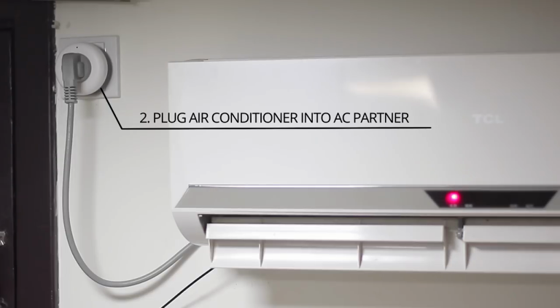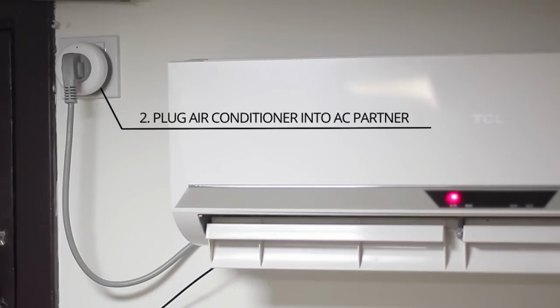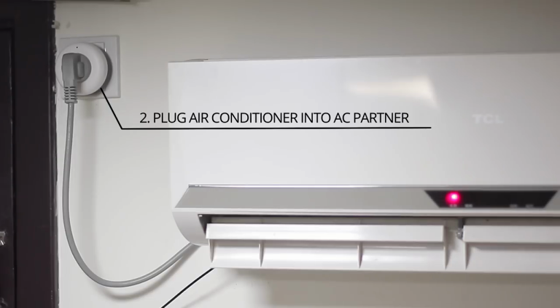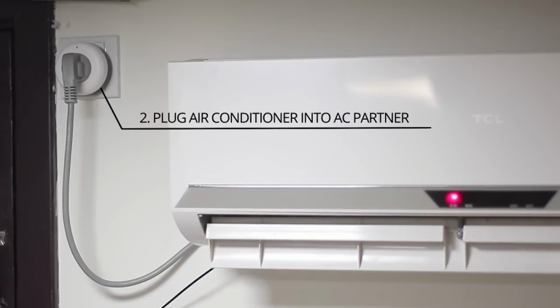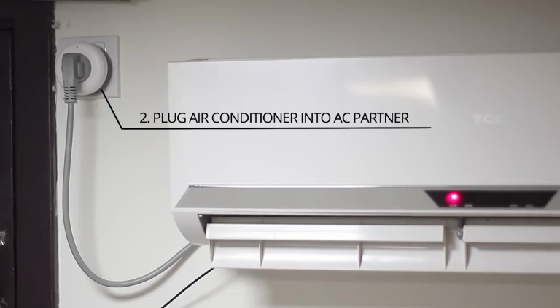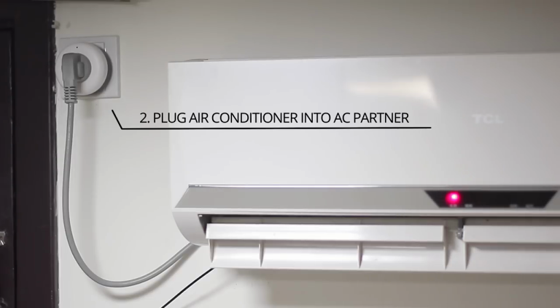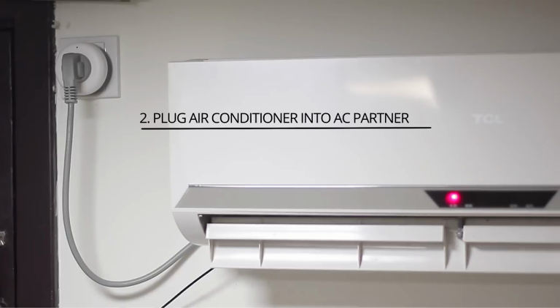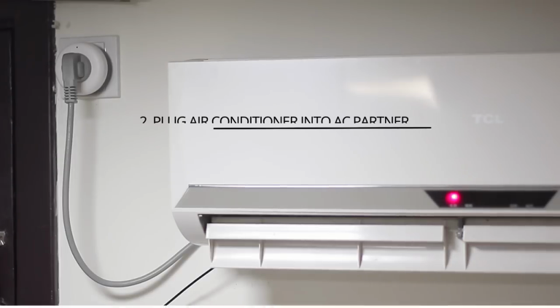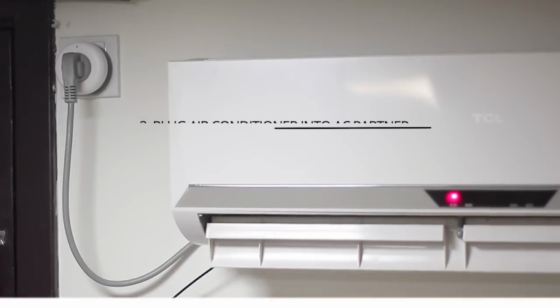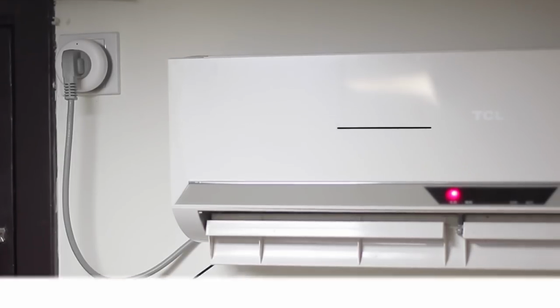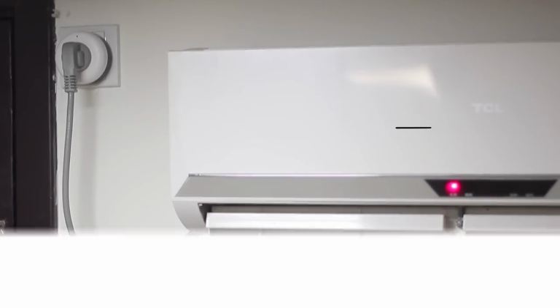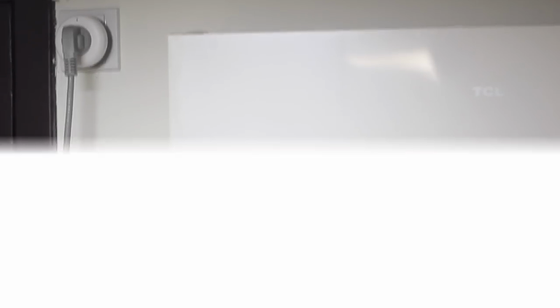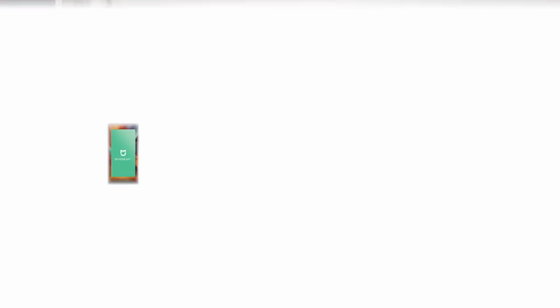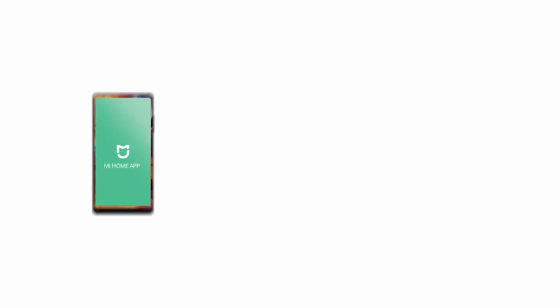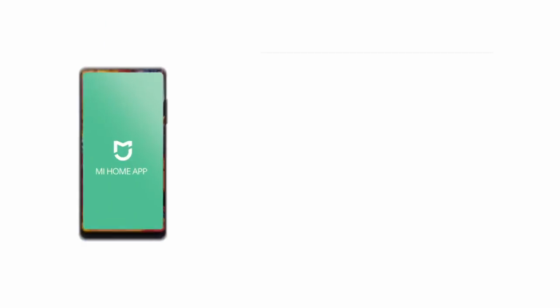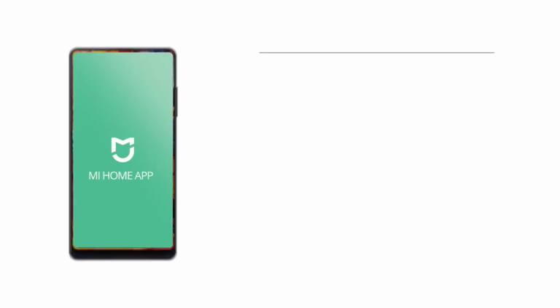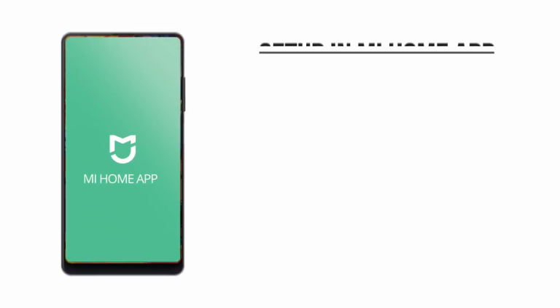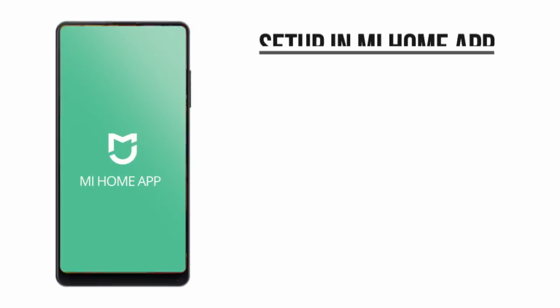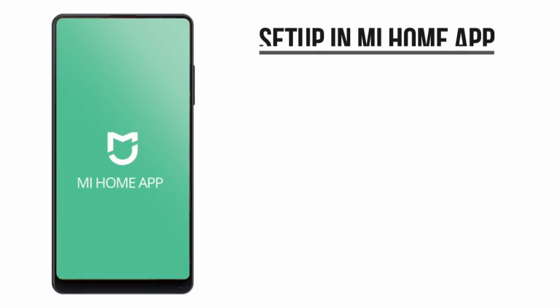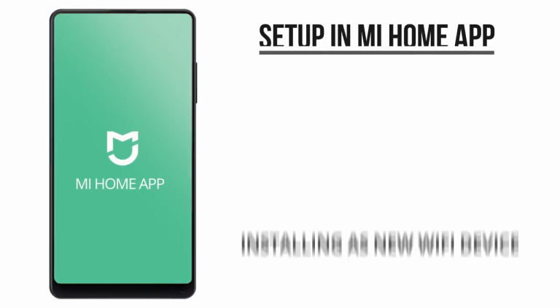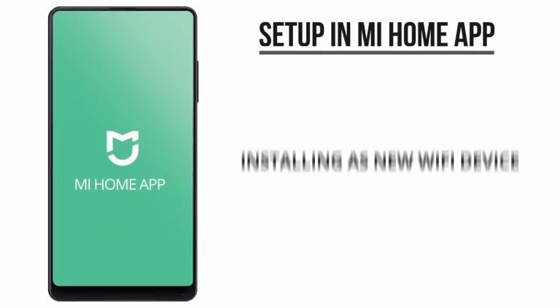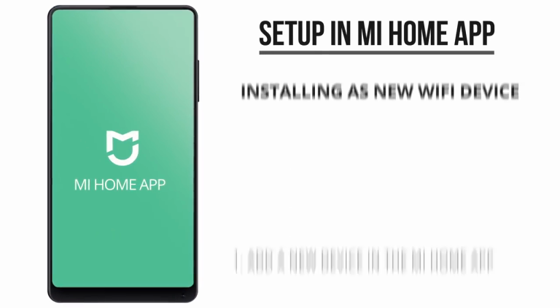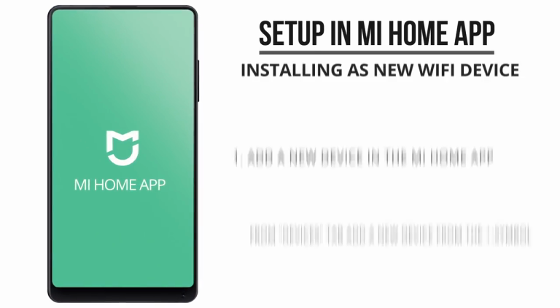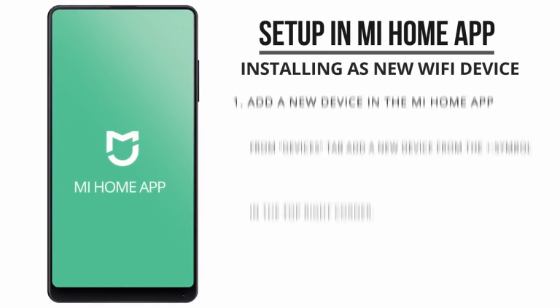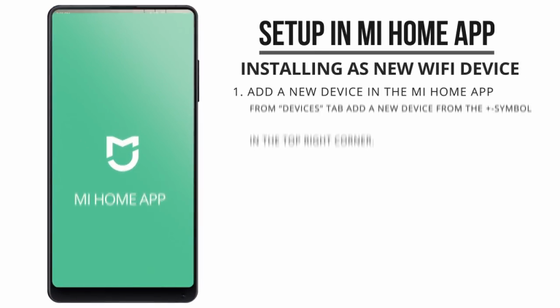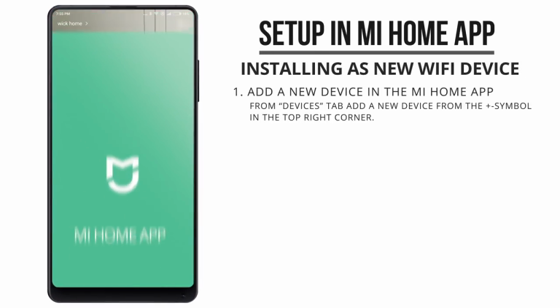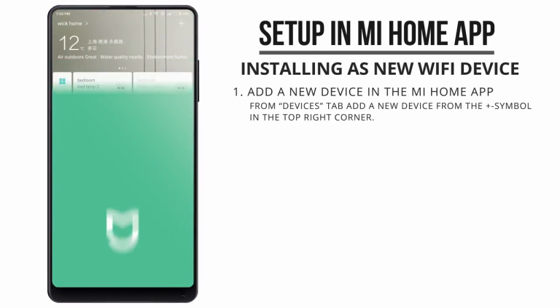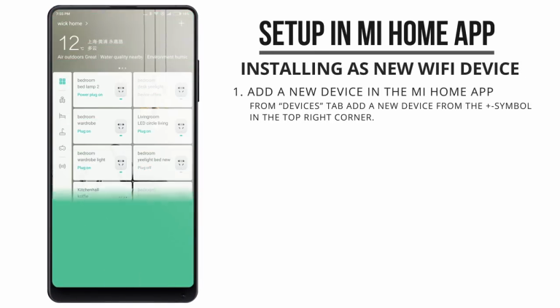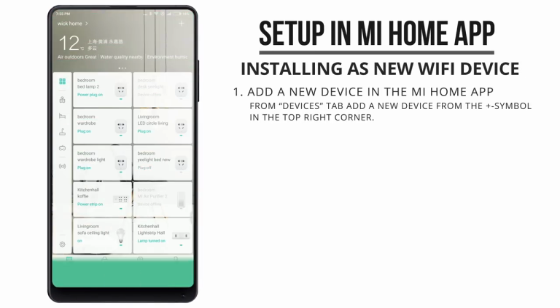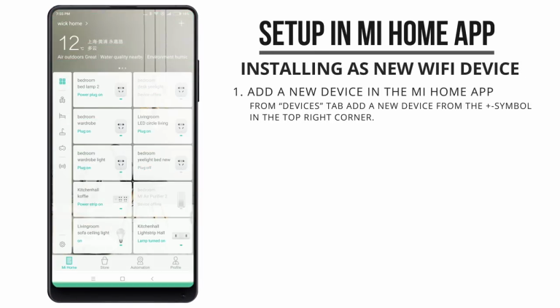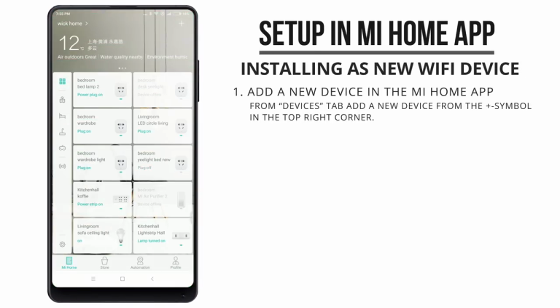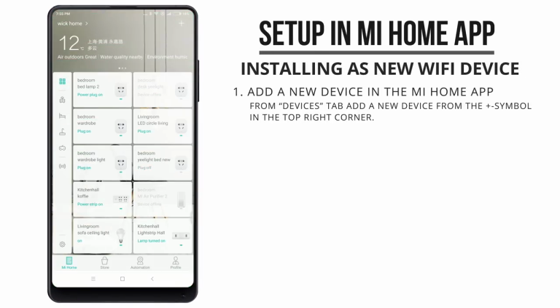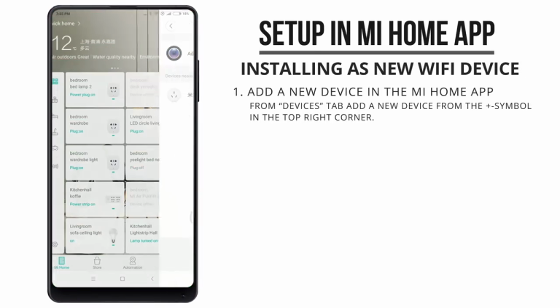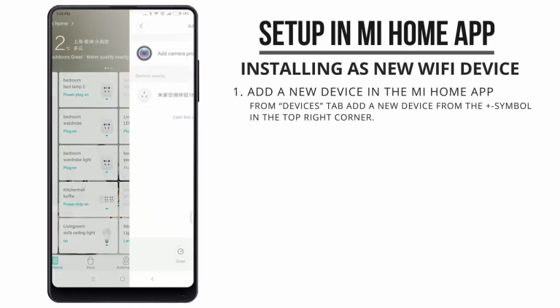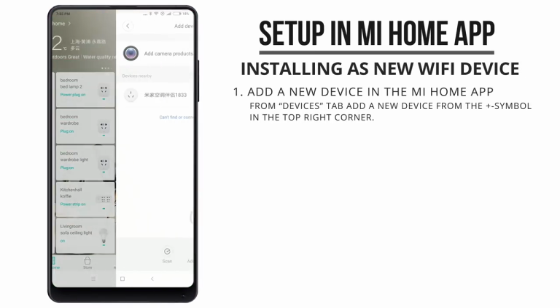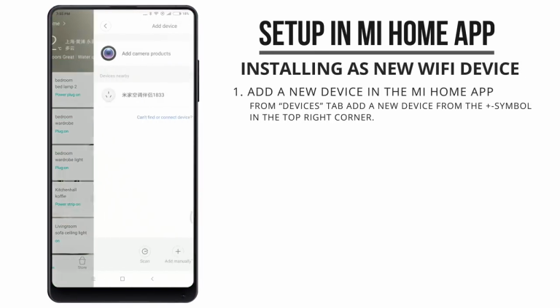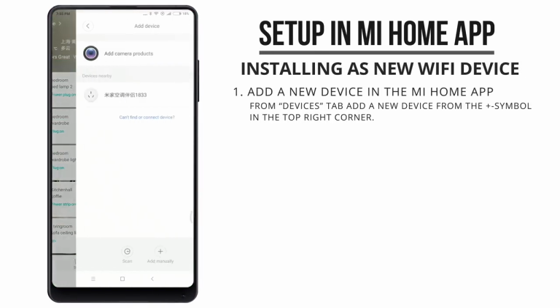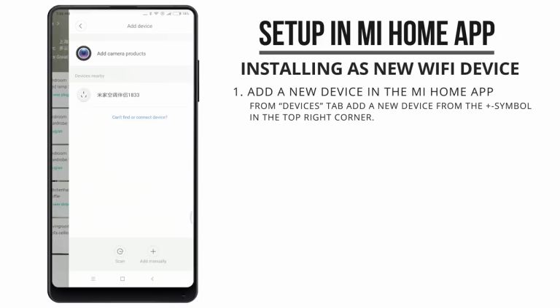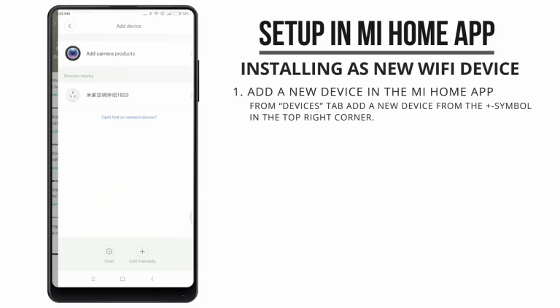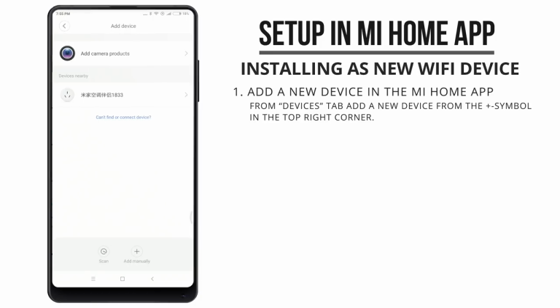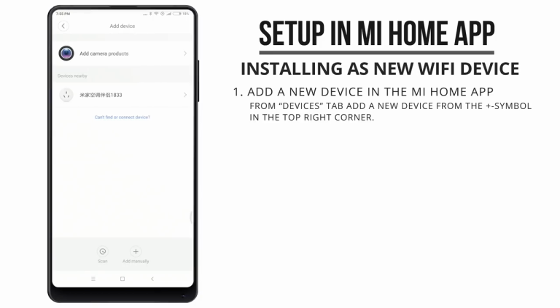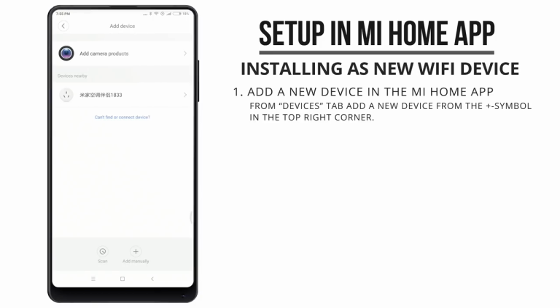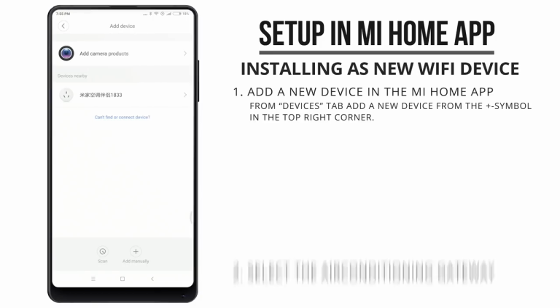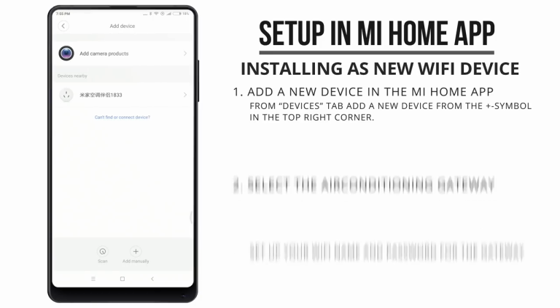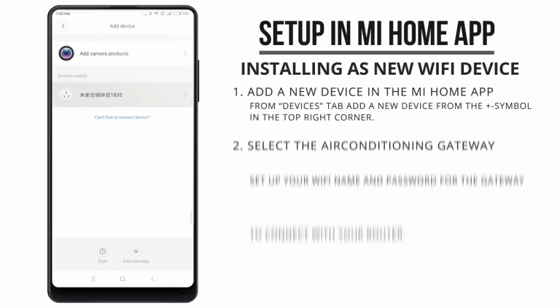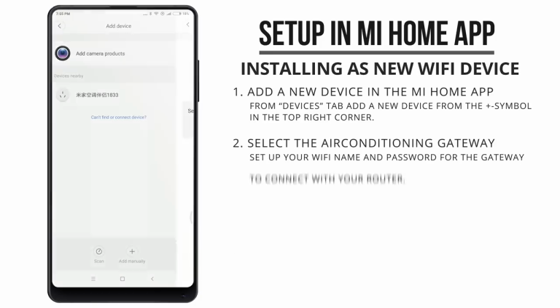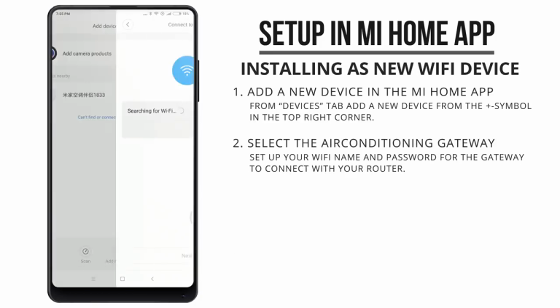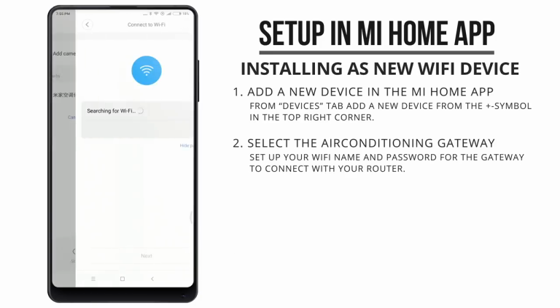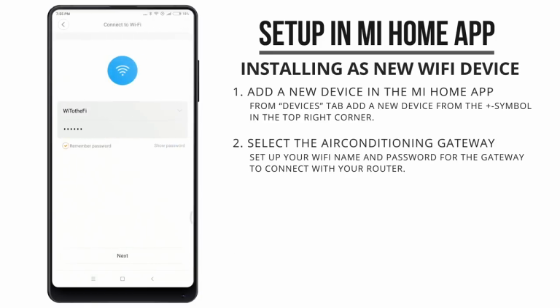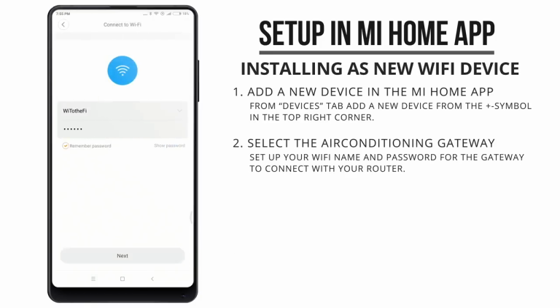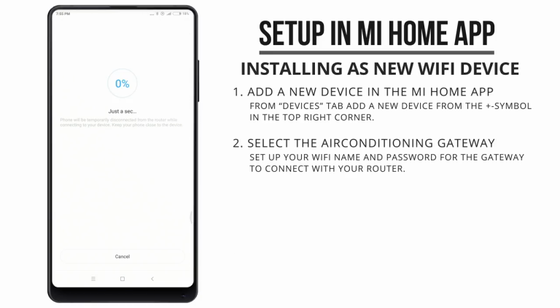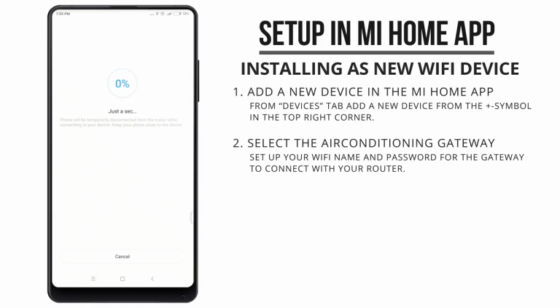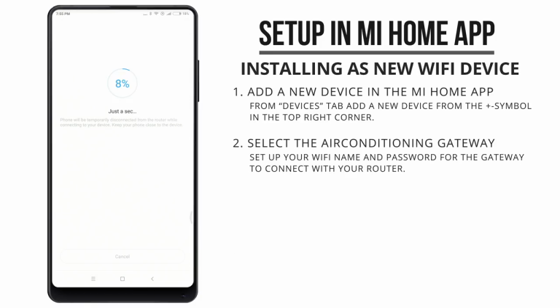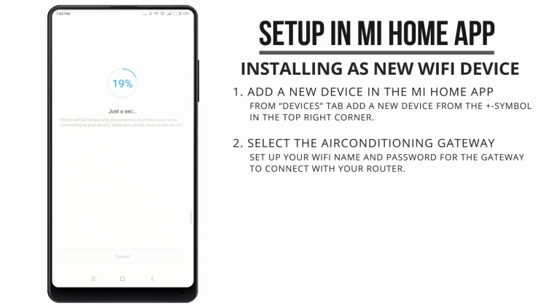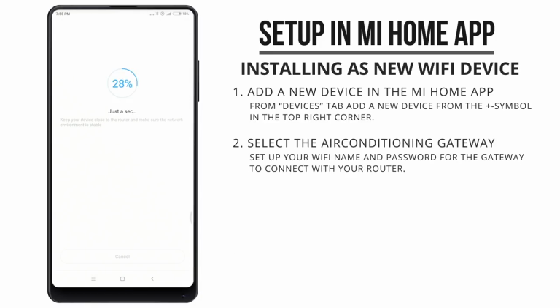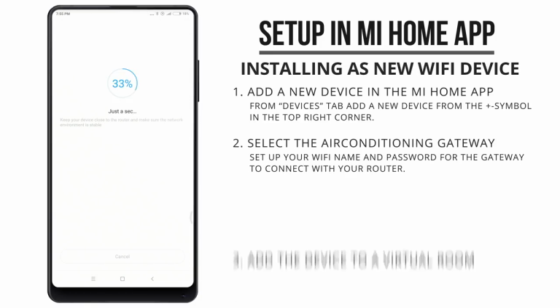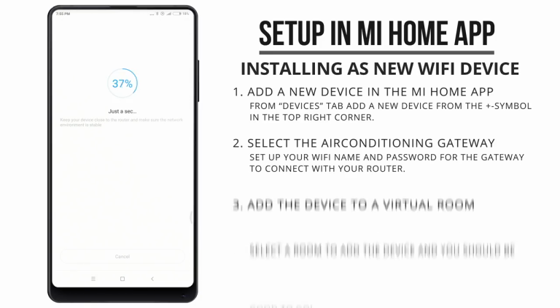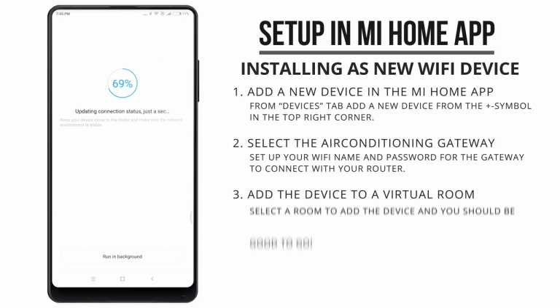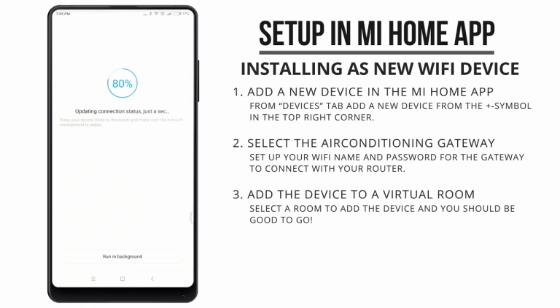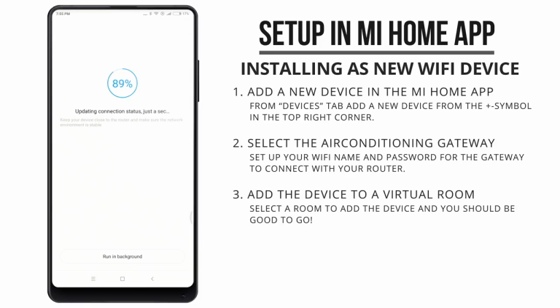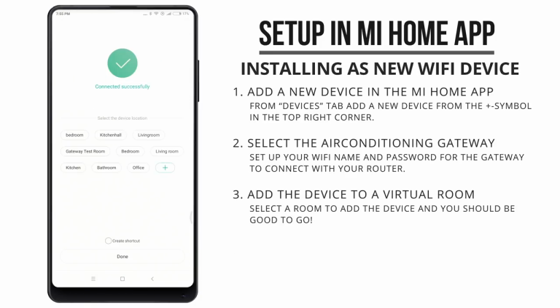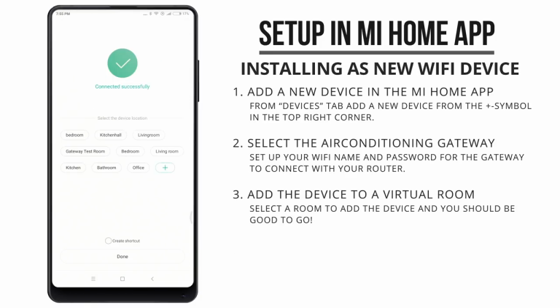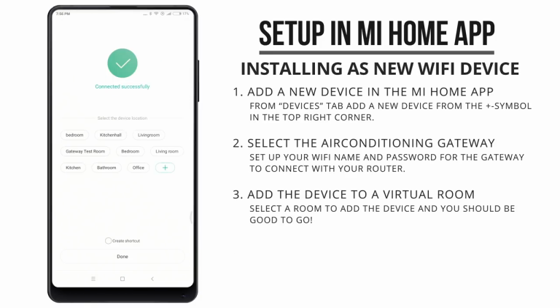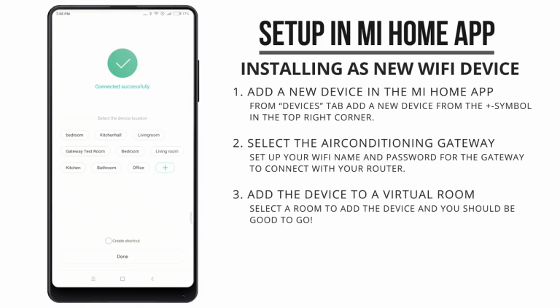Once it's powered on, you can set it up over Wi-Fi and install it as a new device in the Mi Home app, from where you can control the device and set up automation rules.